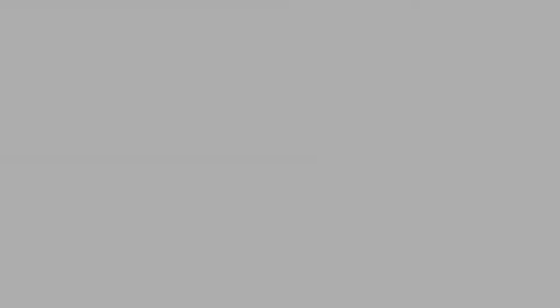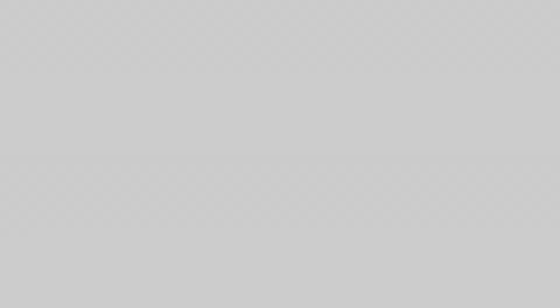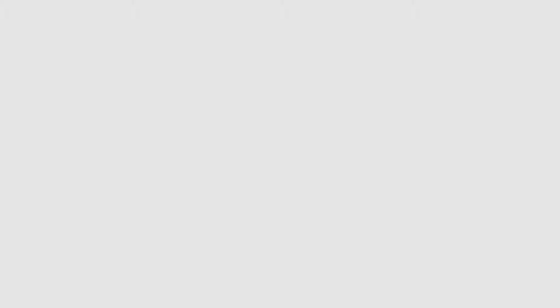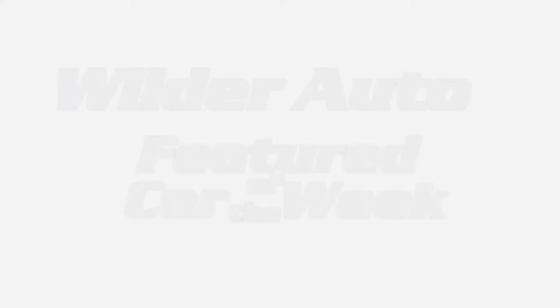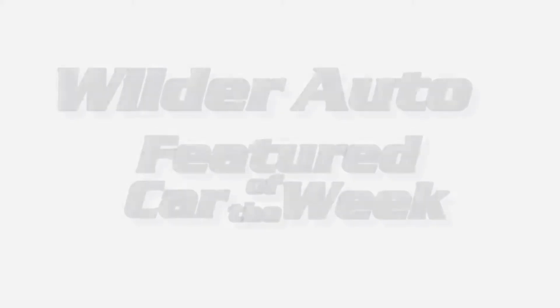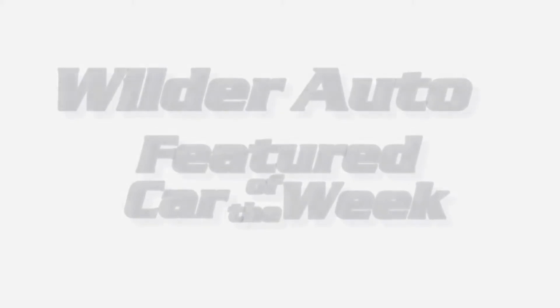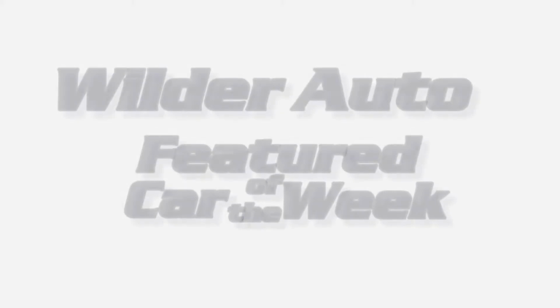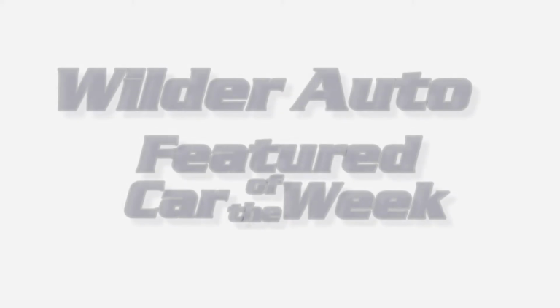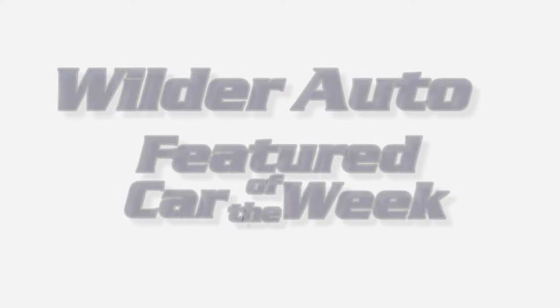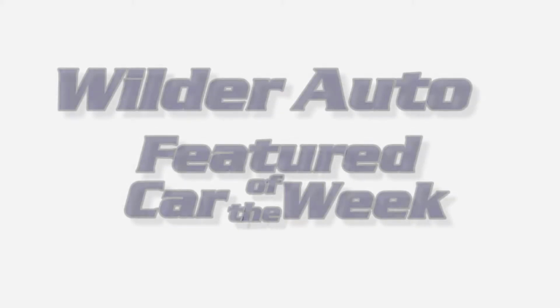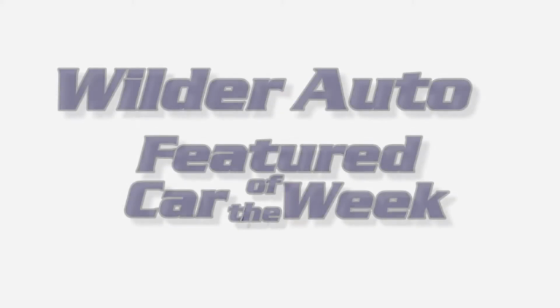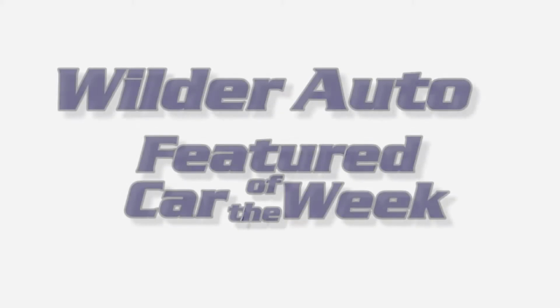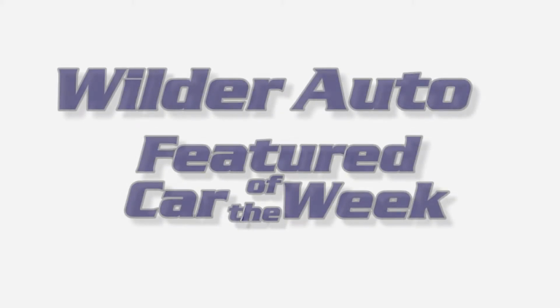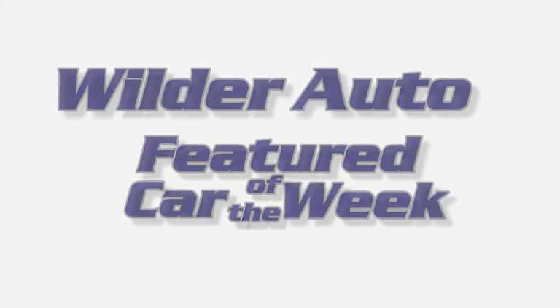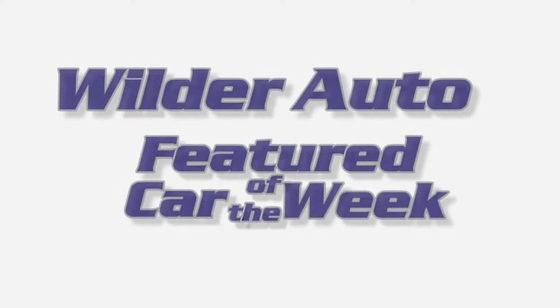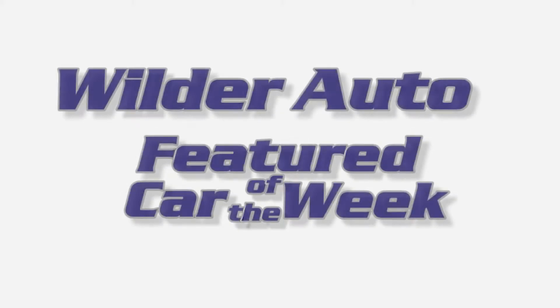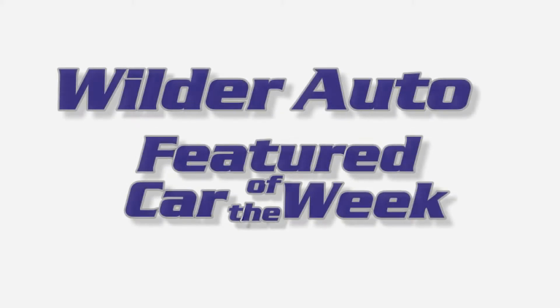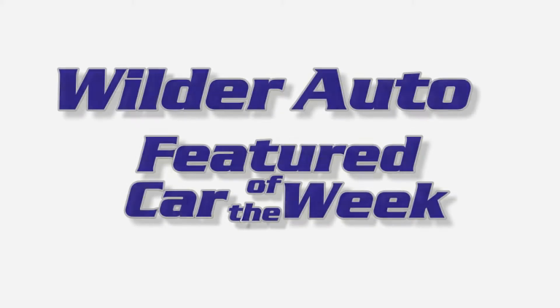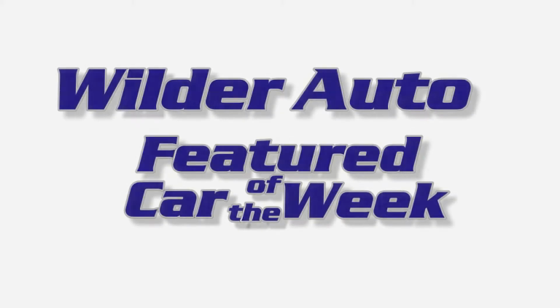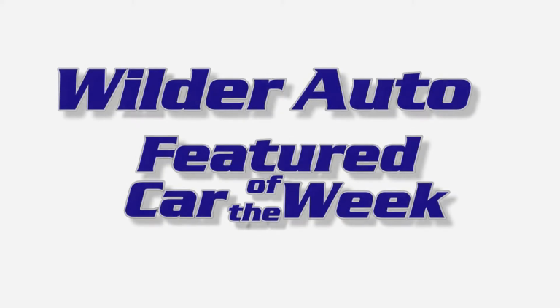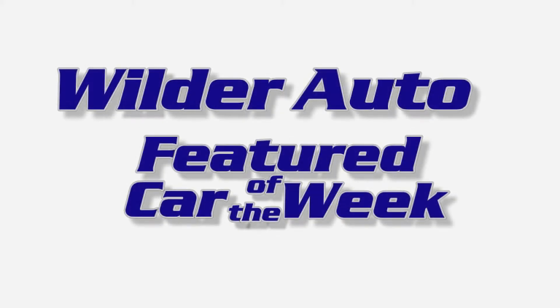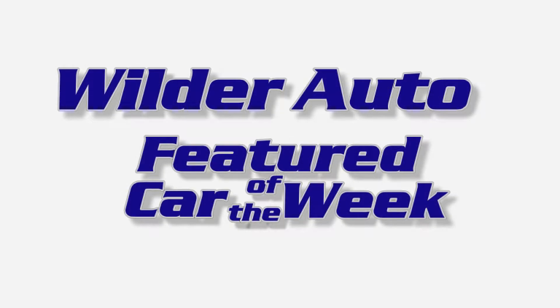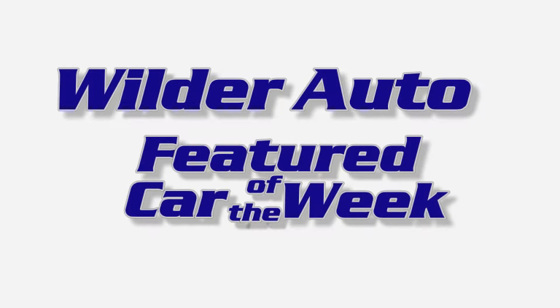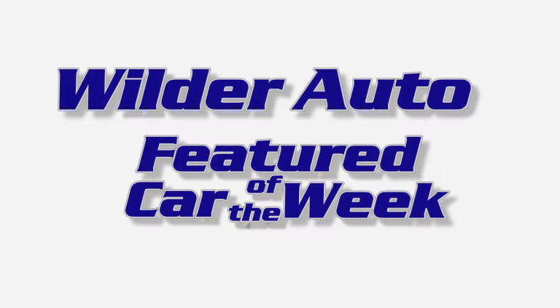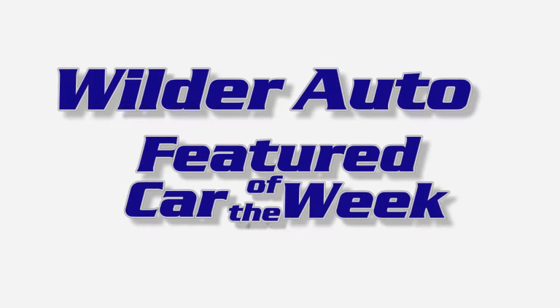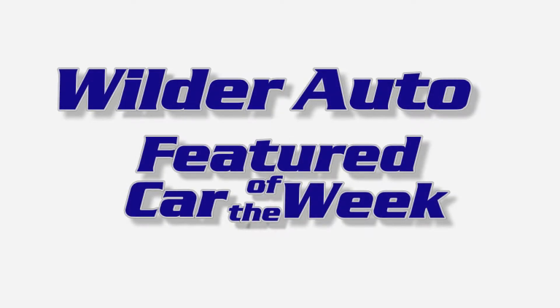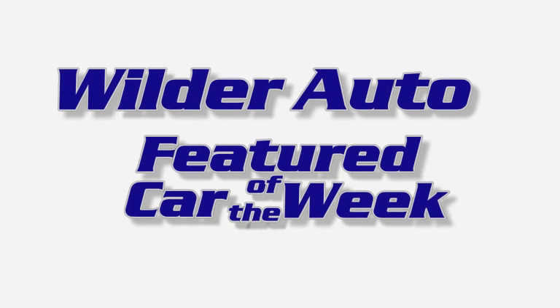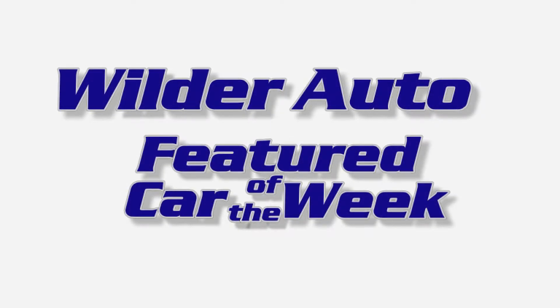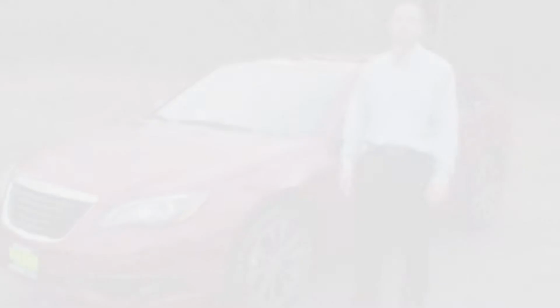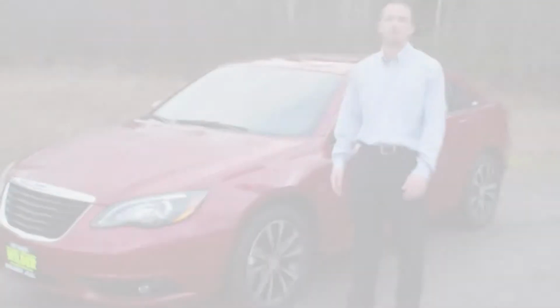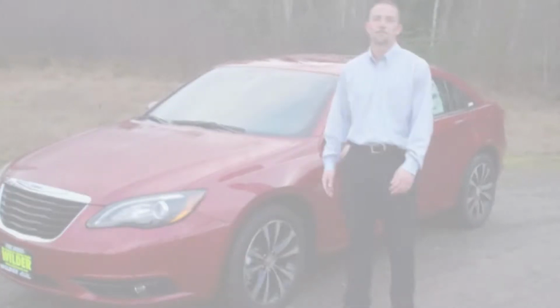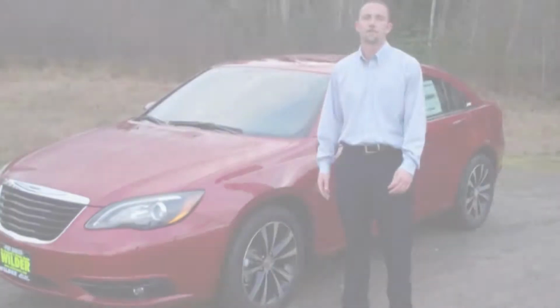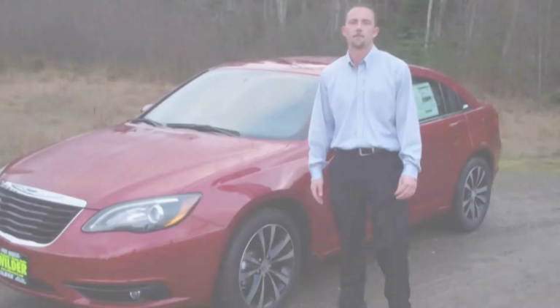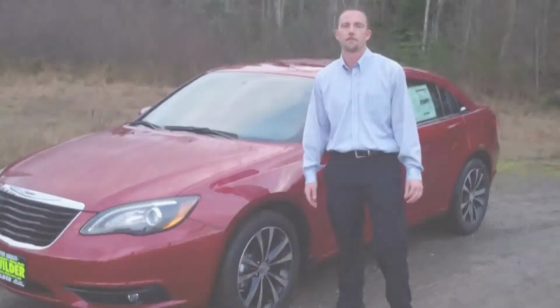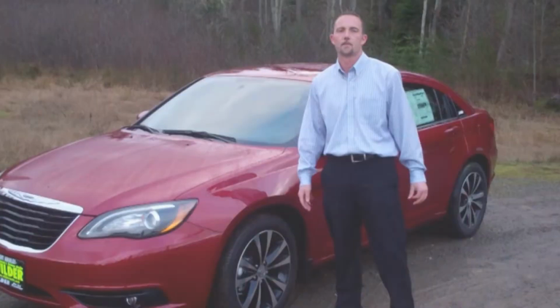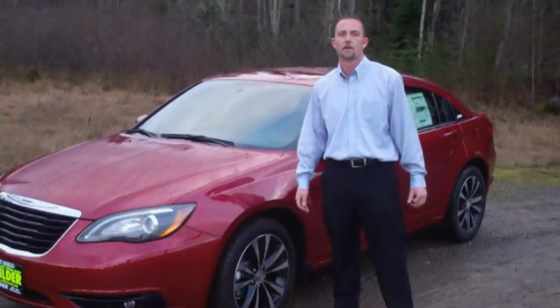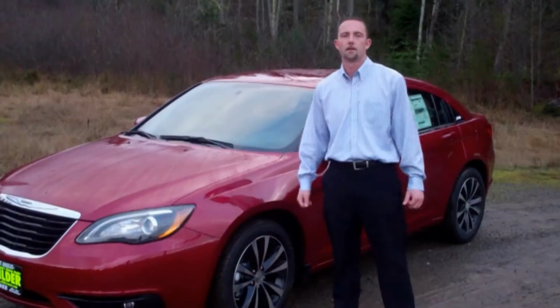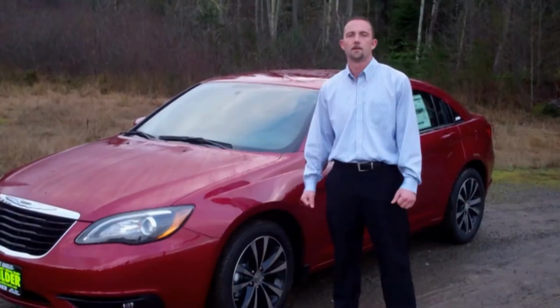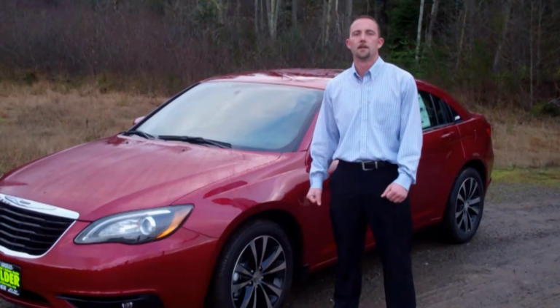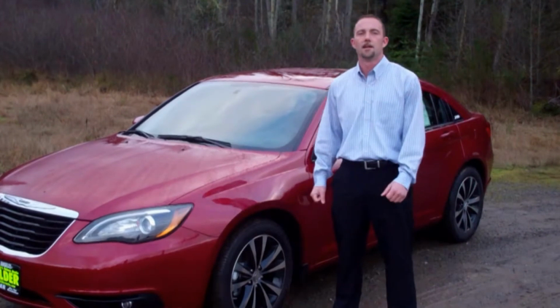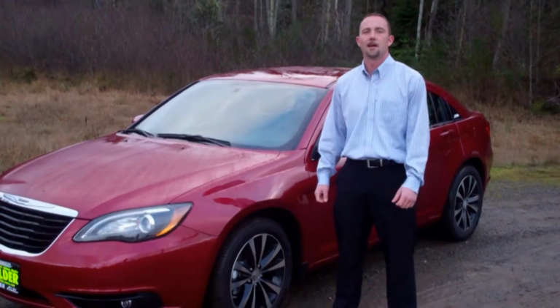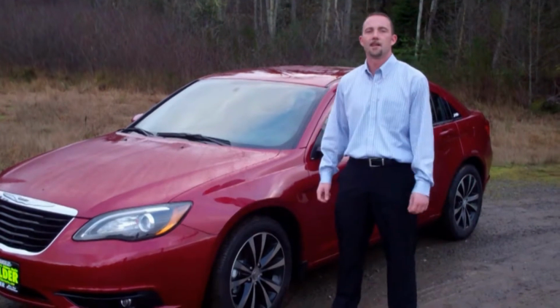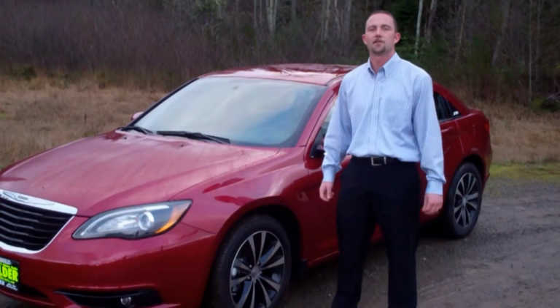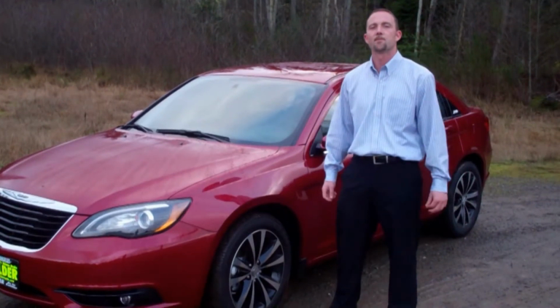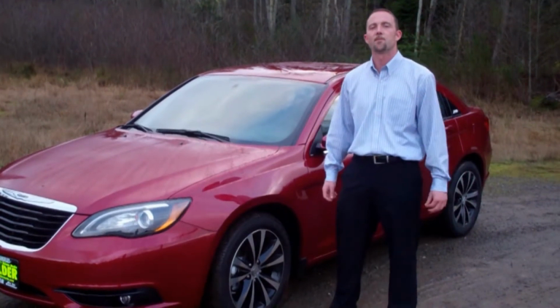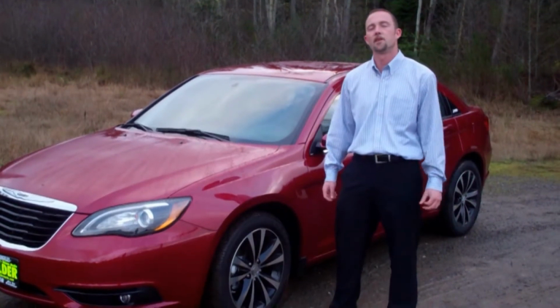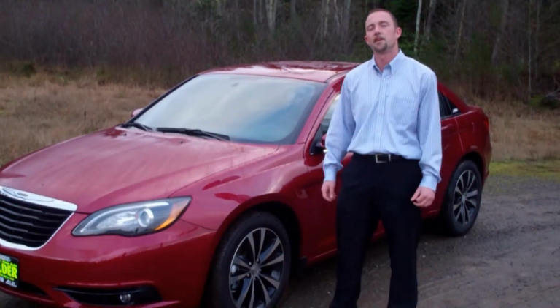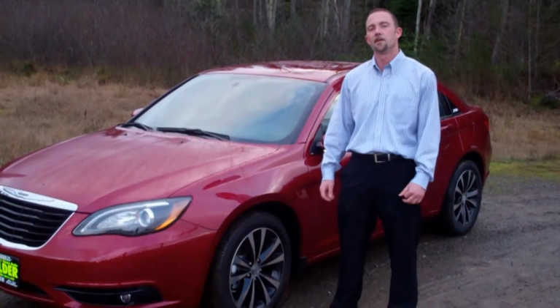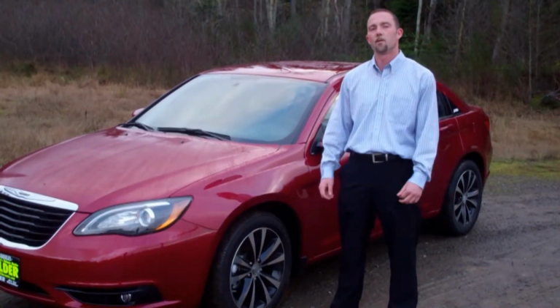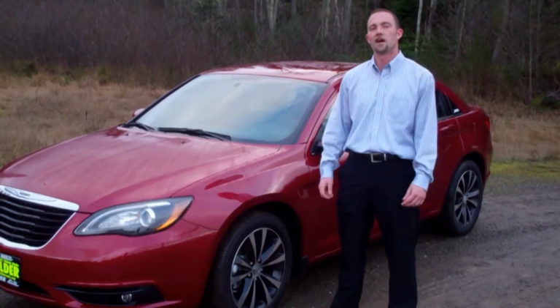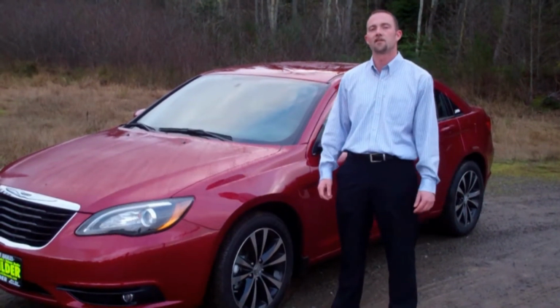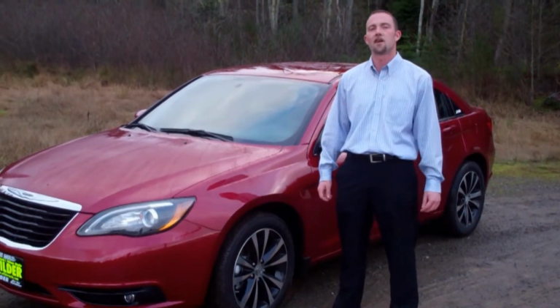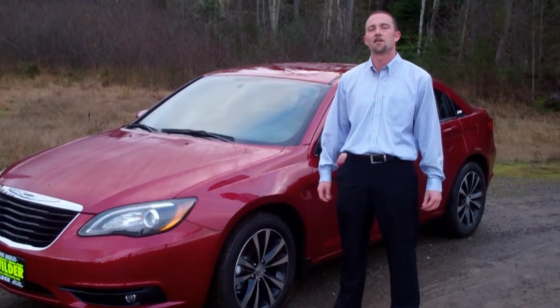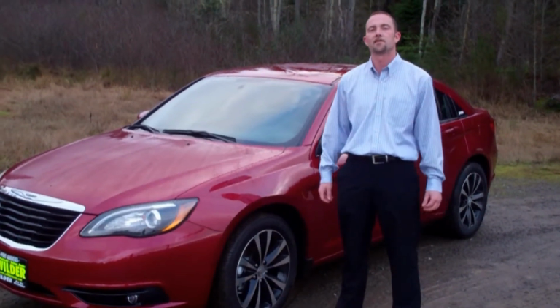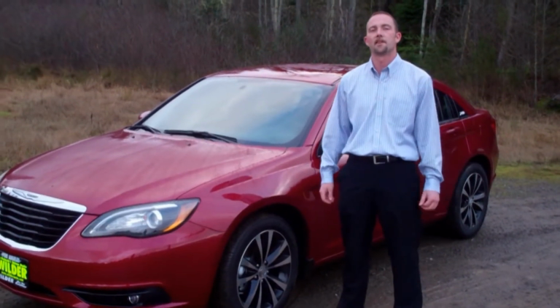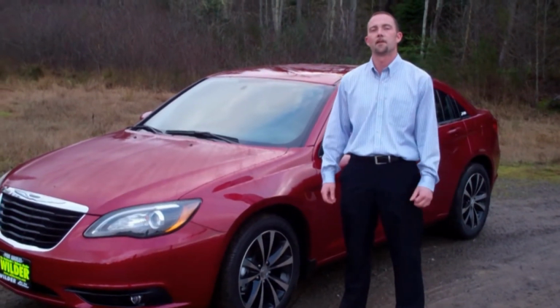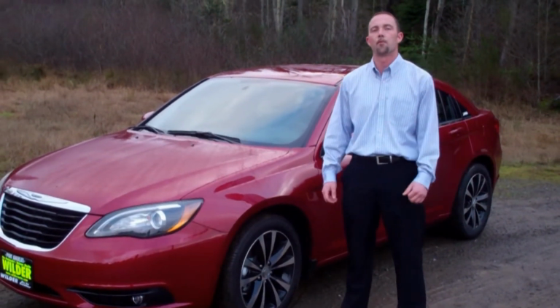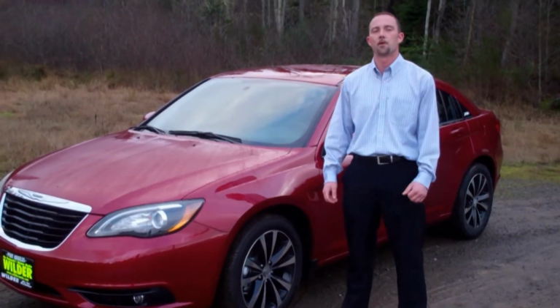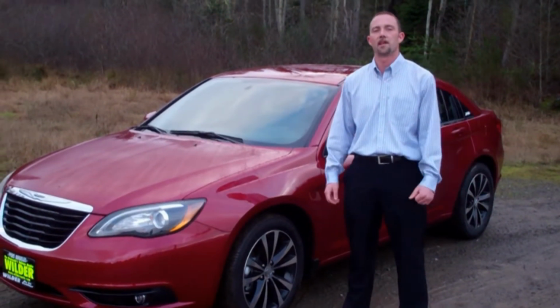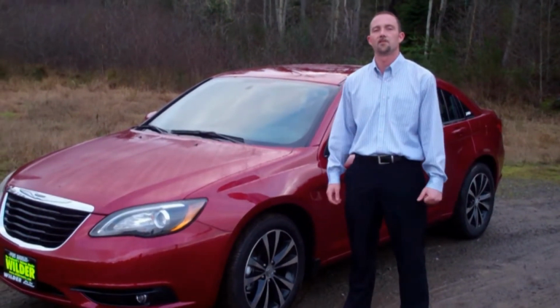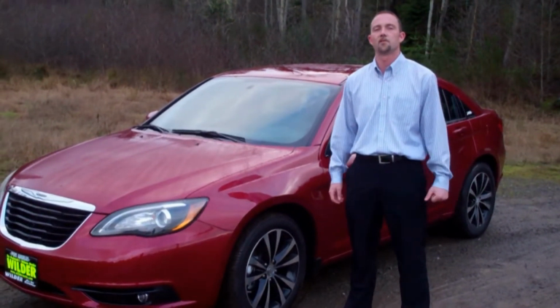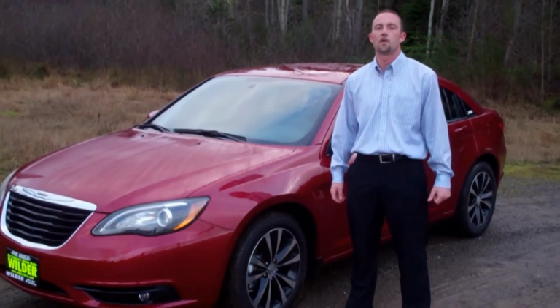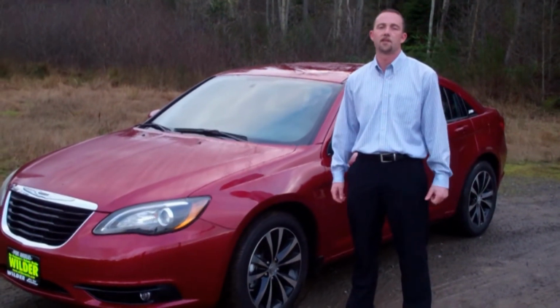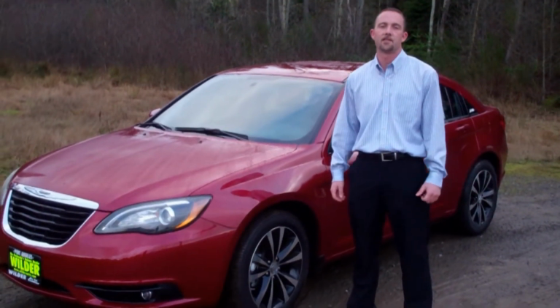You can count on us. Hi, Chris Boynton here at Wilder Auto Center in Port Angeles, Washington.